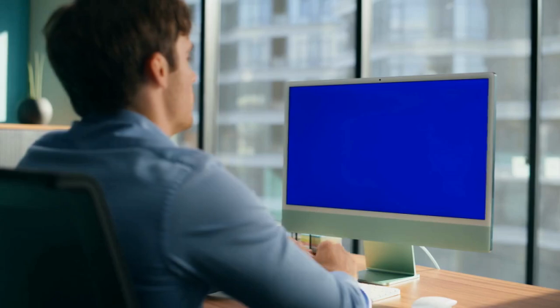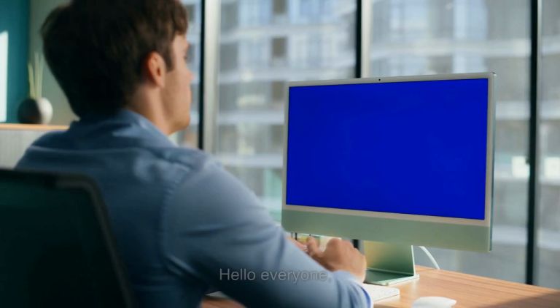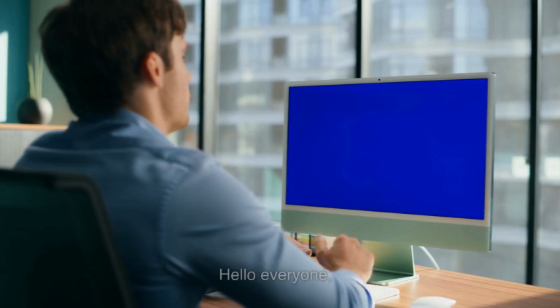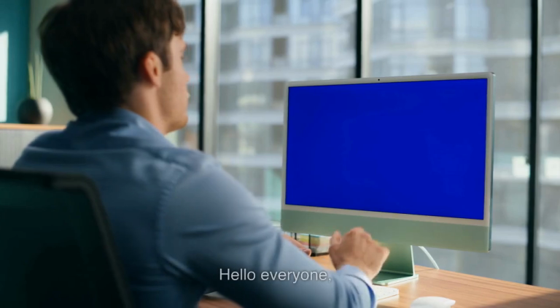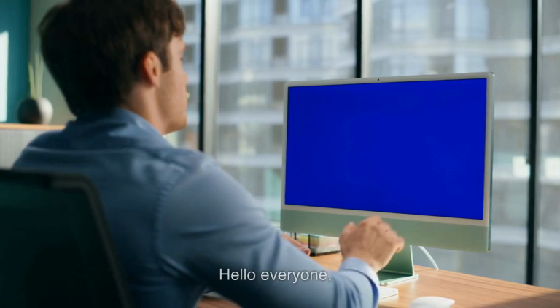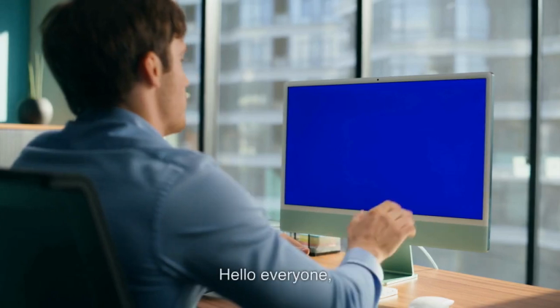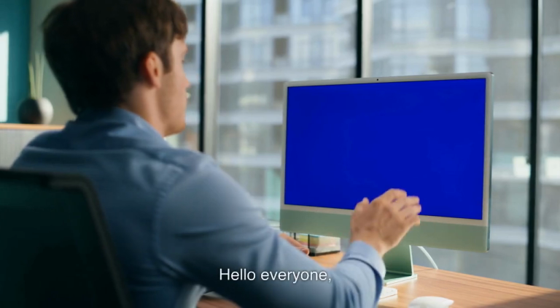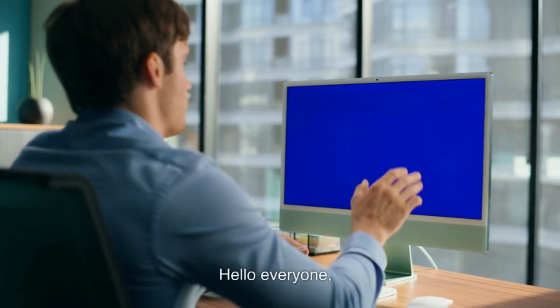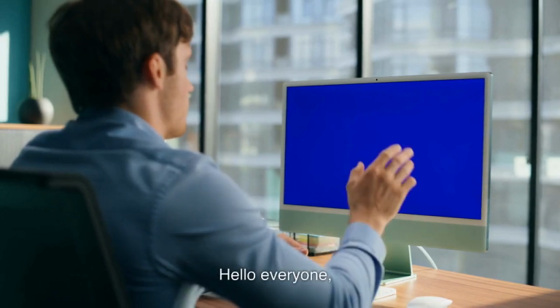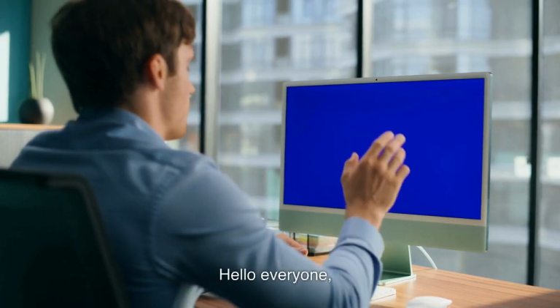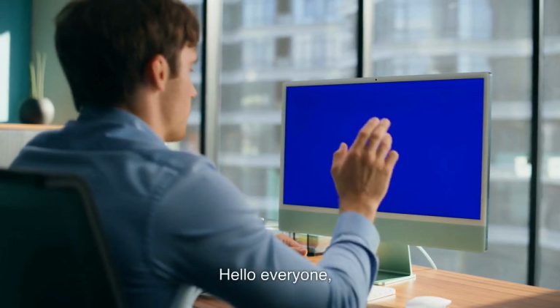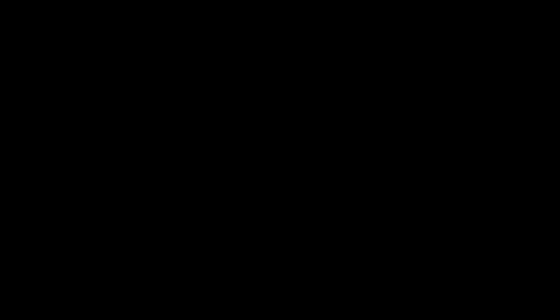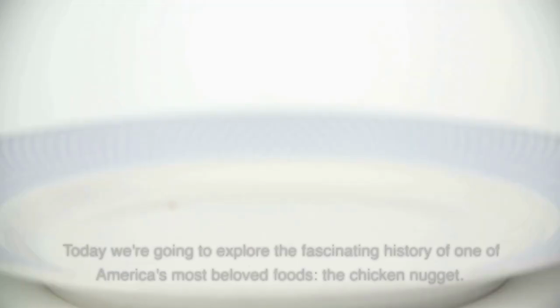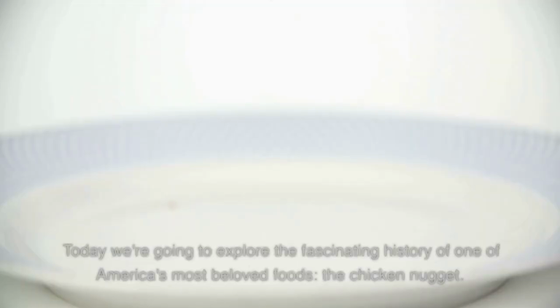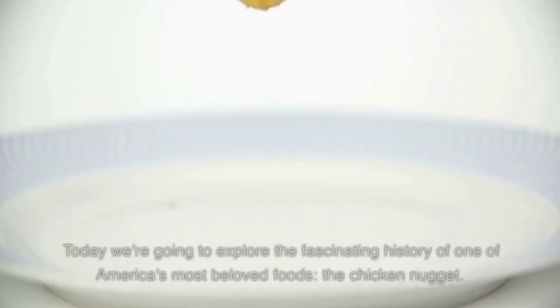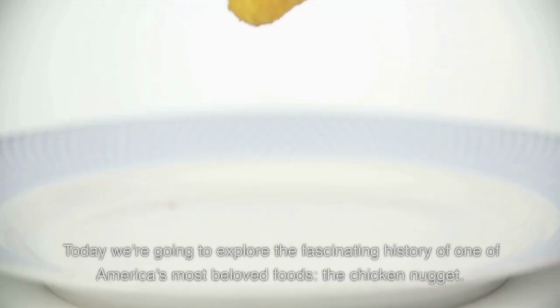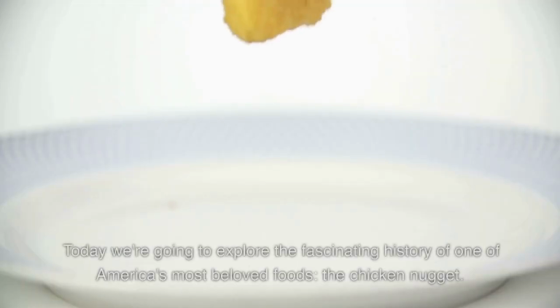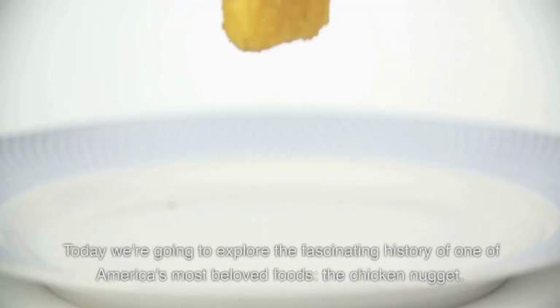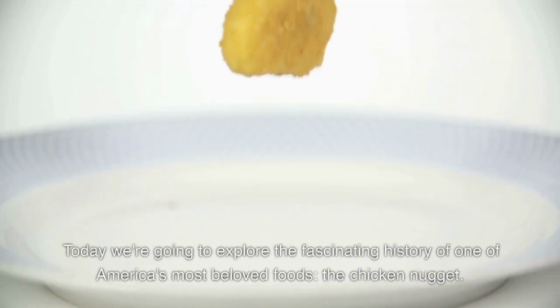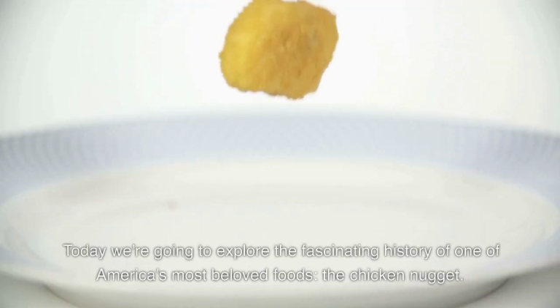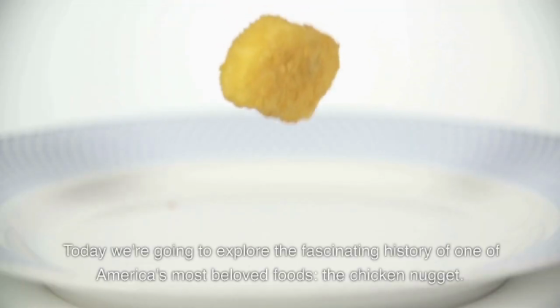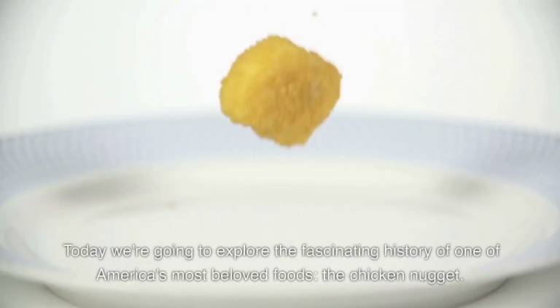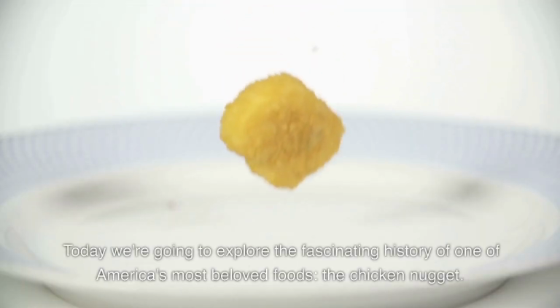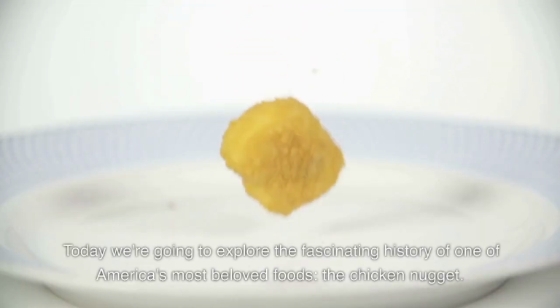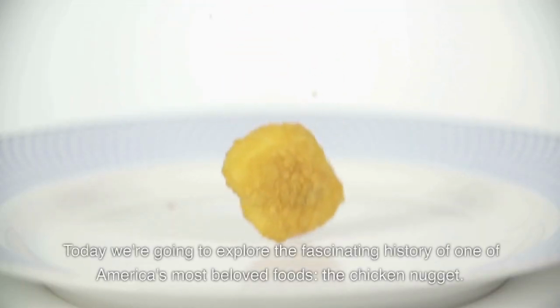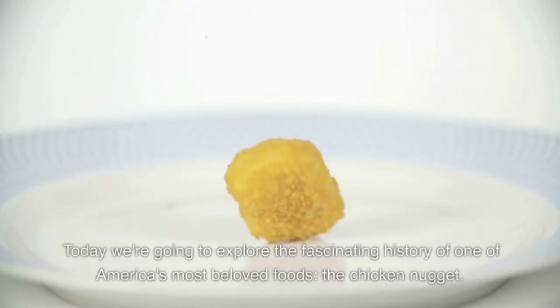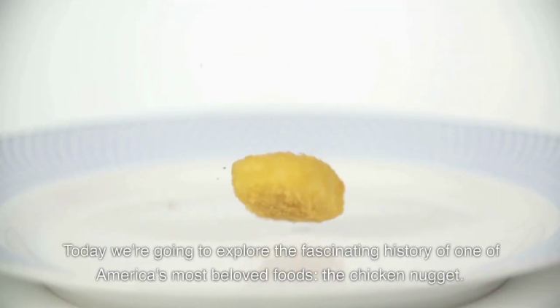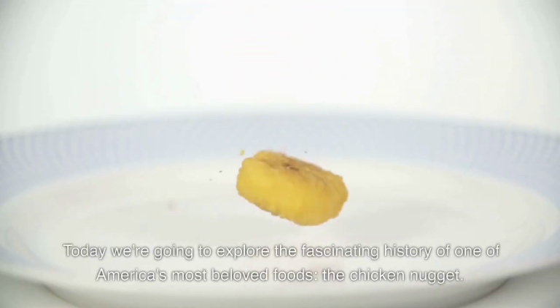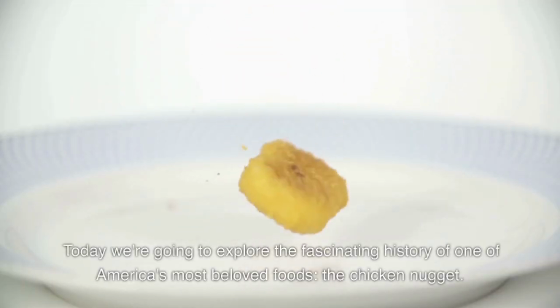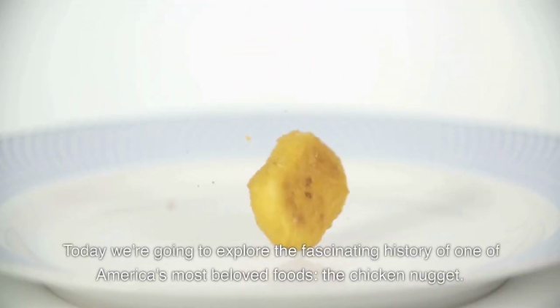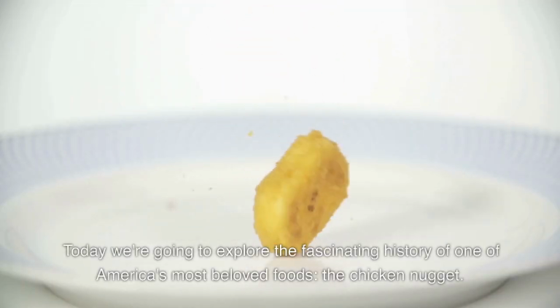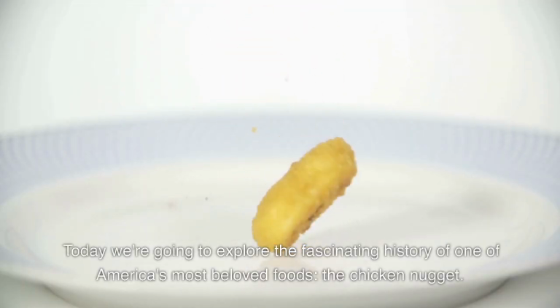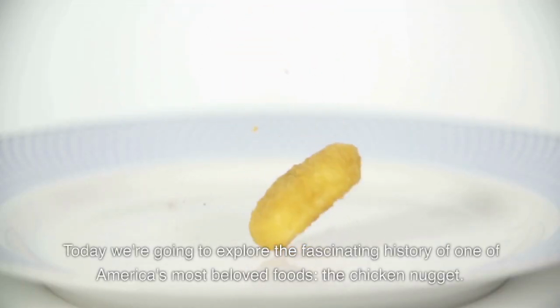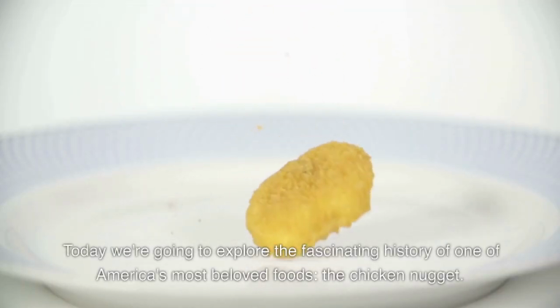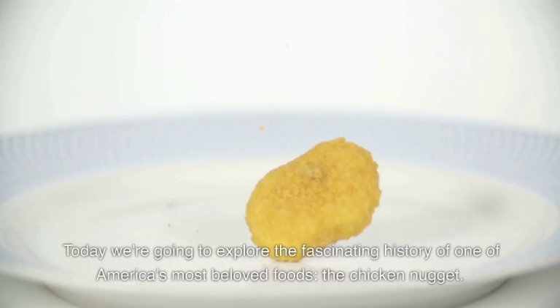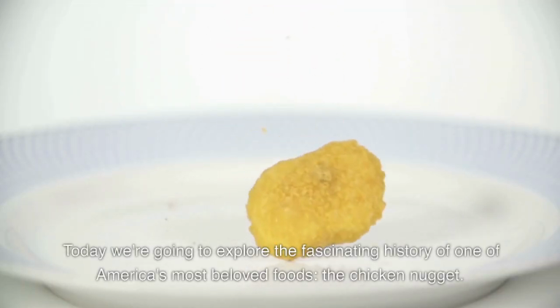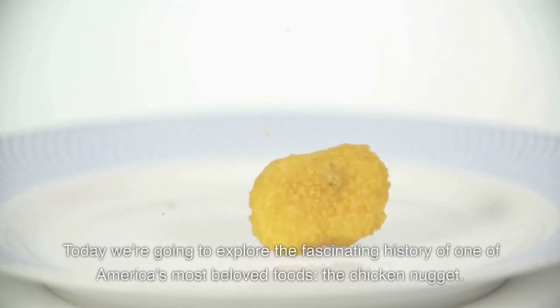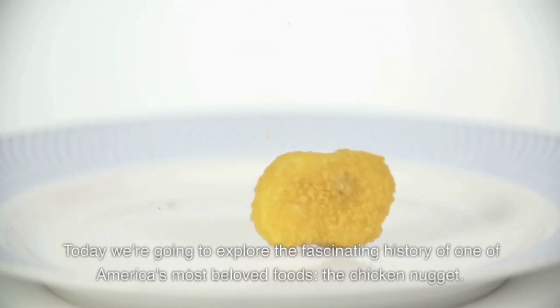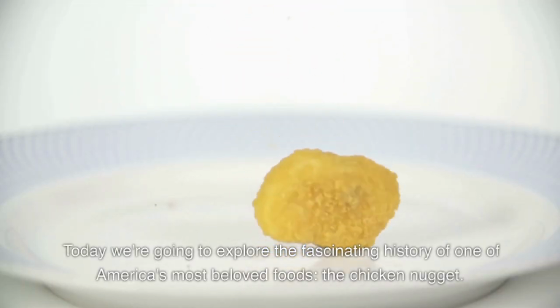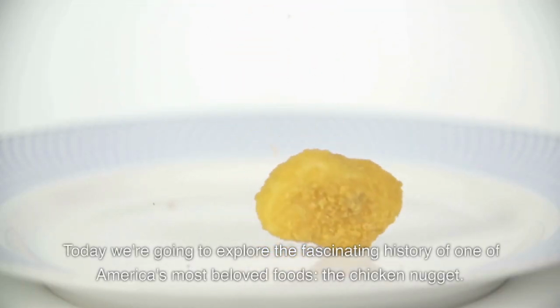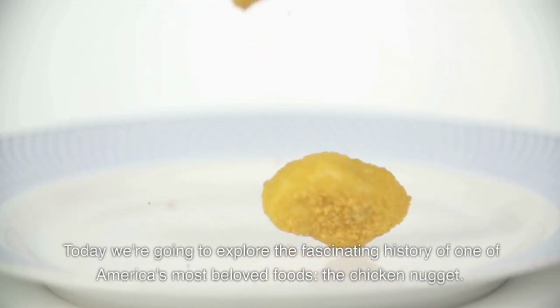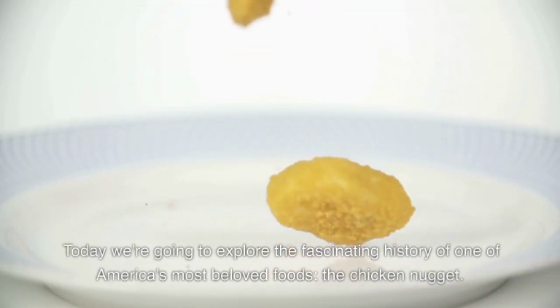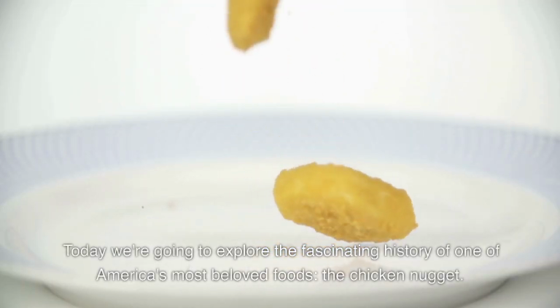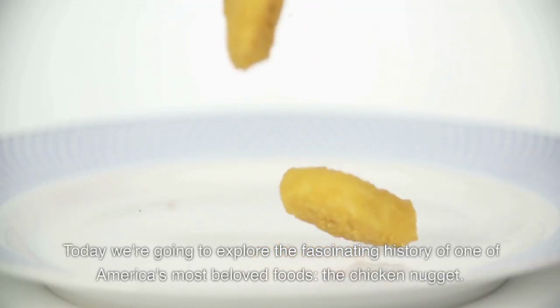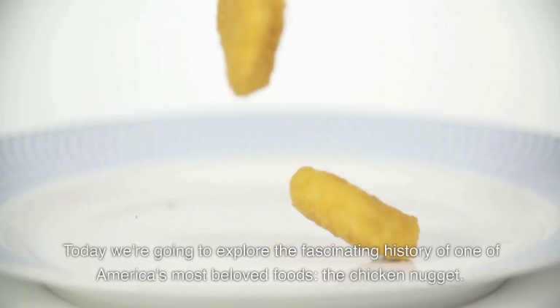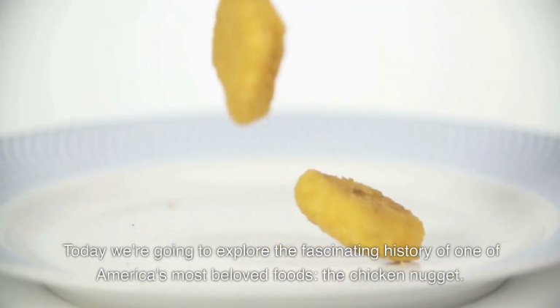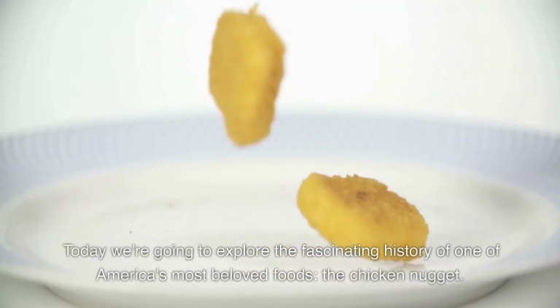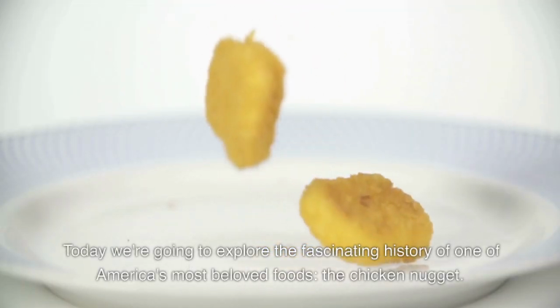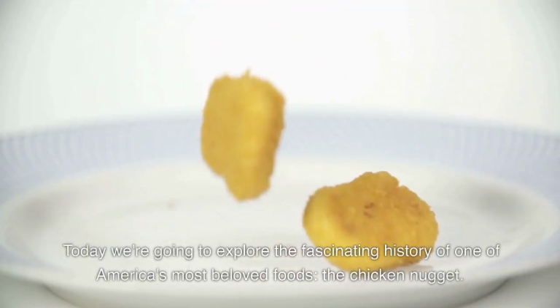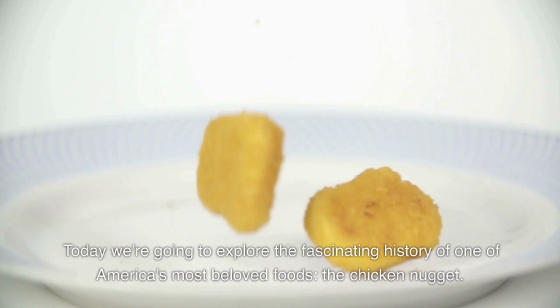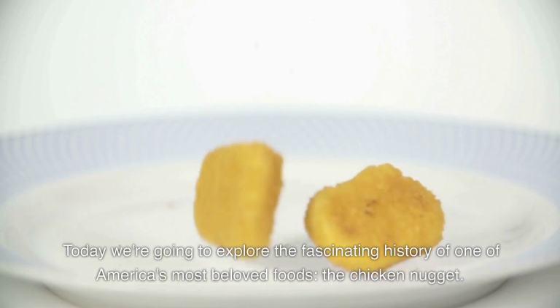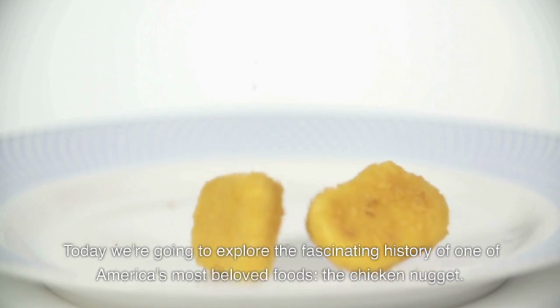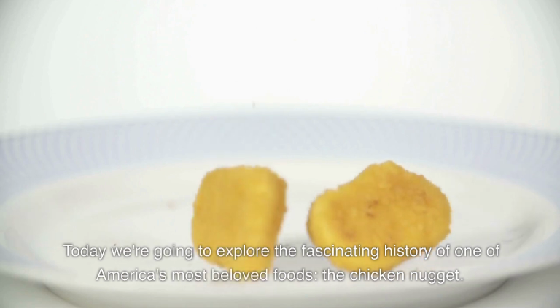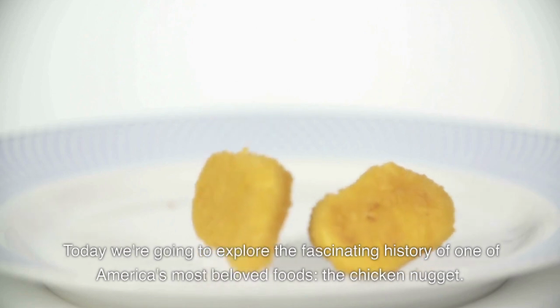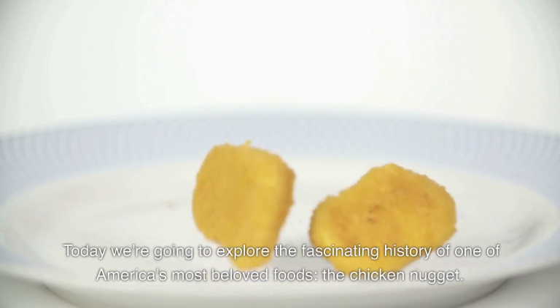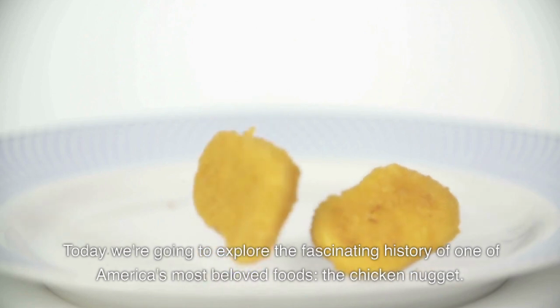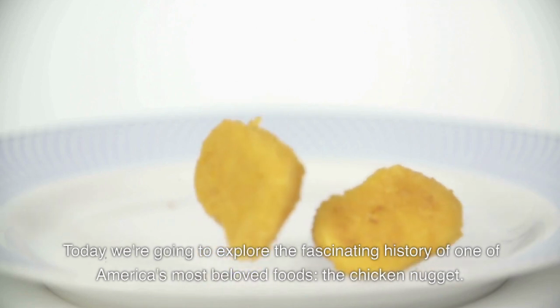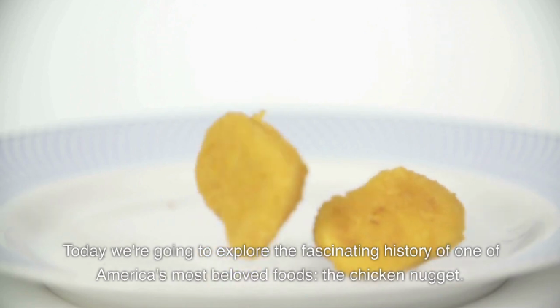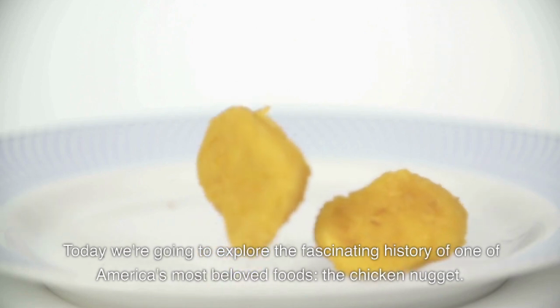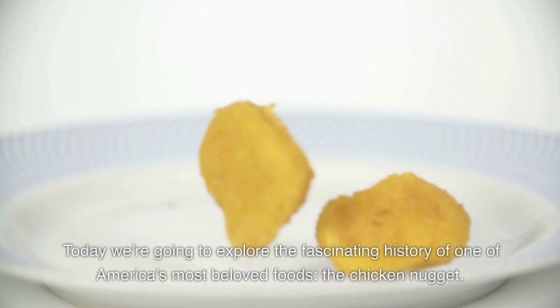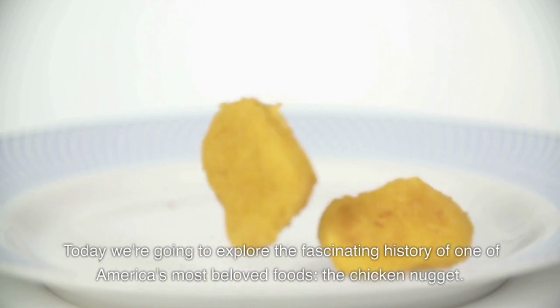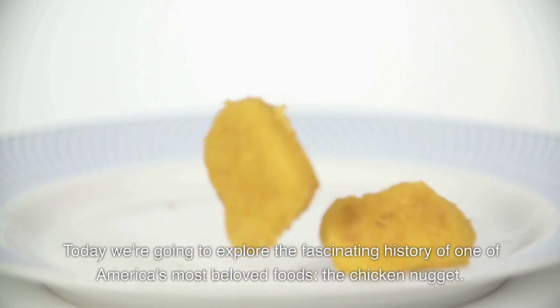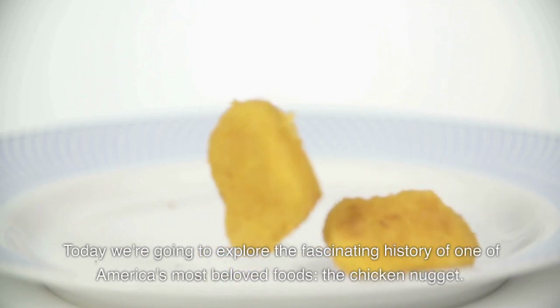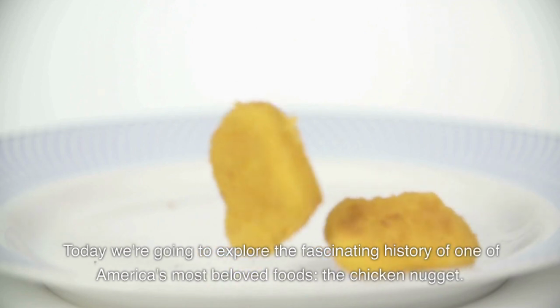Hello everyone. Today we're going to explore the fascinating history of one of America's most beloved foods, the chicken nugget.